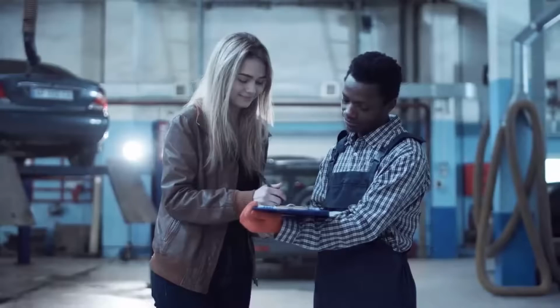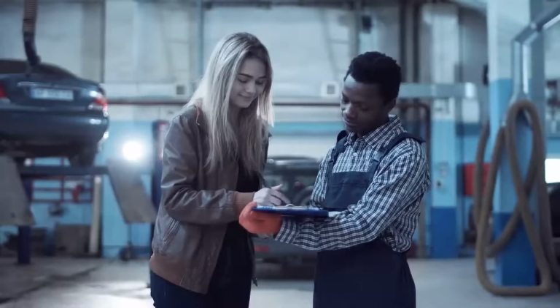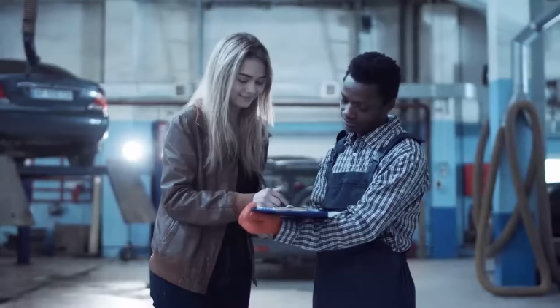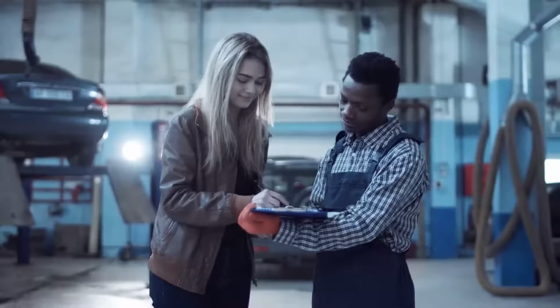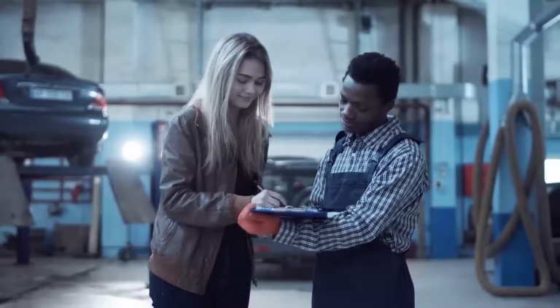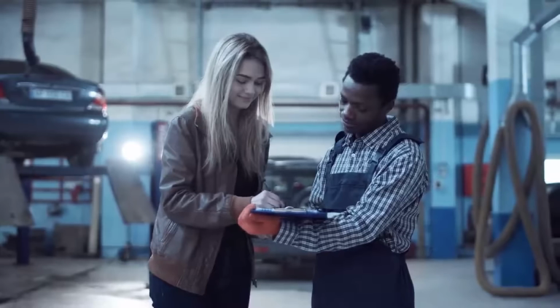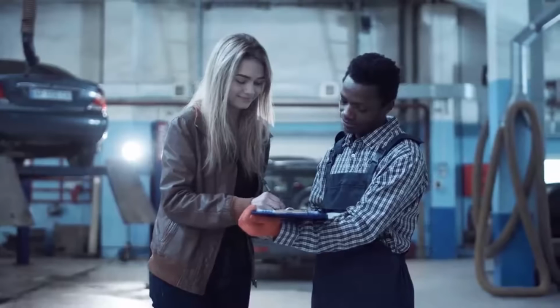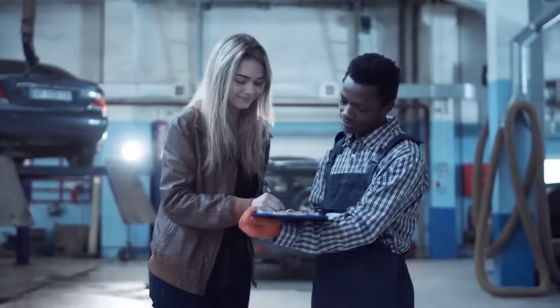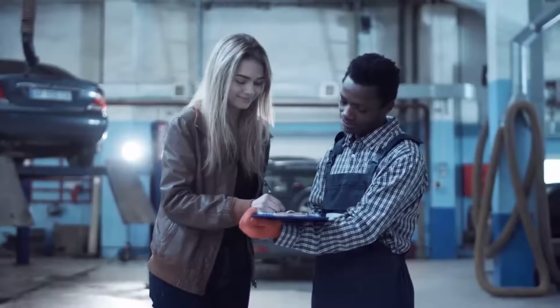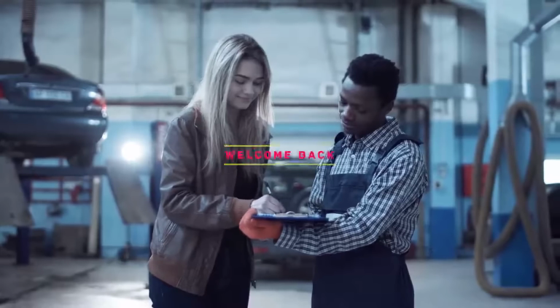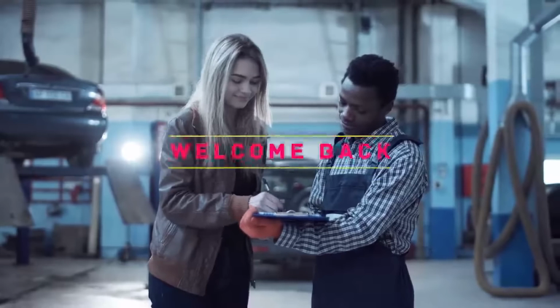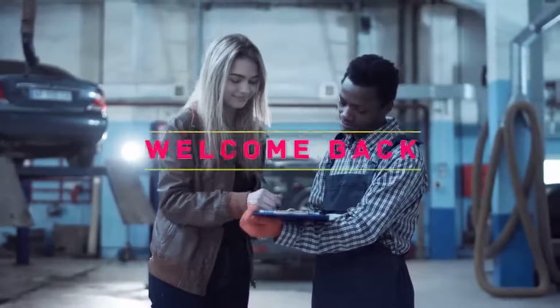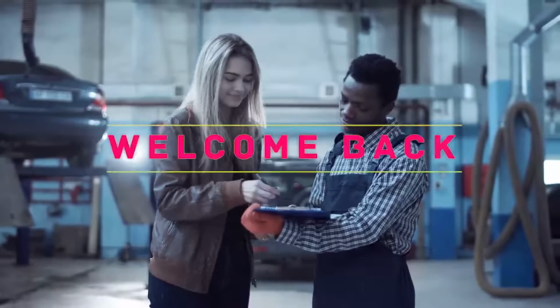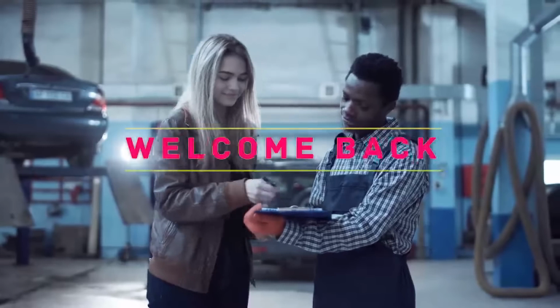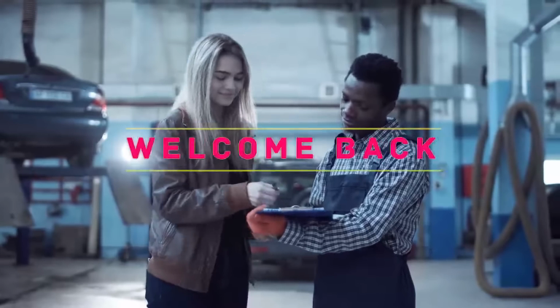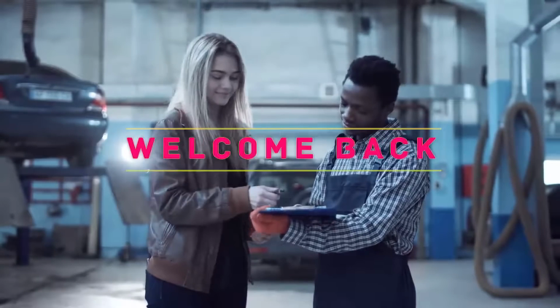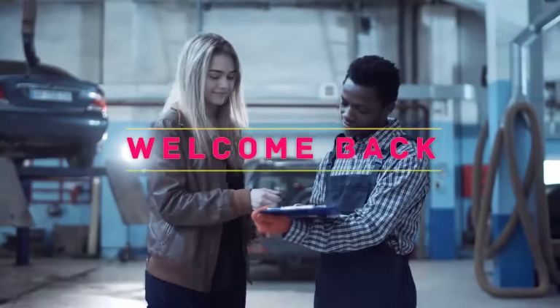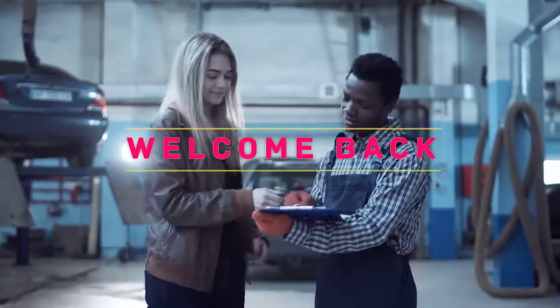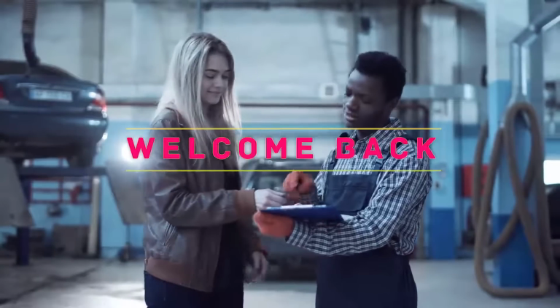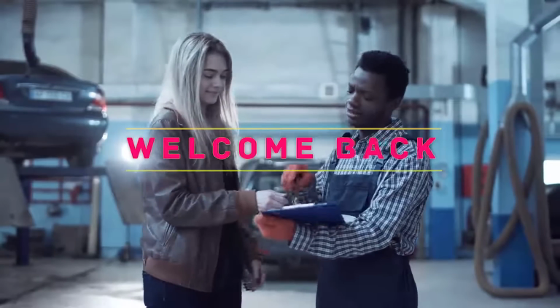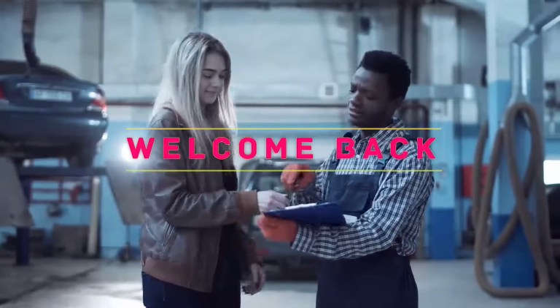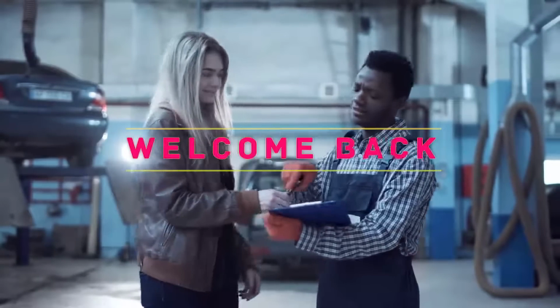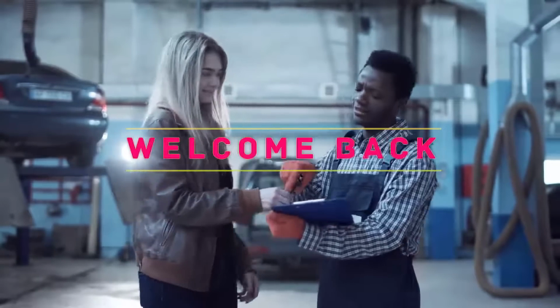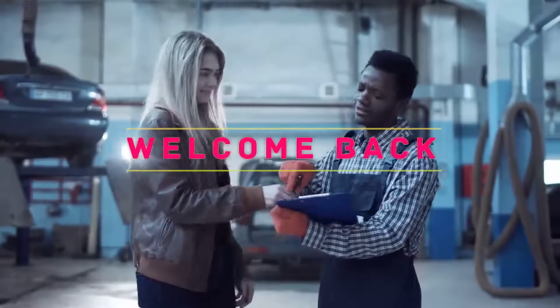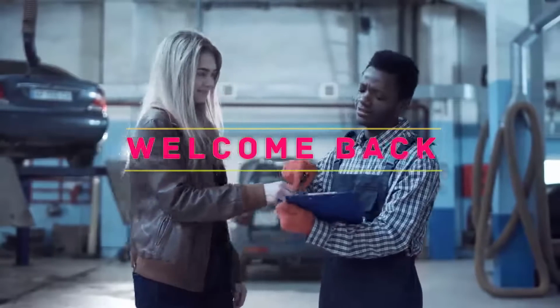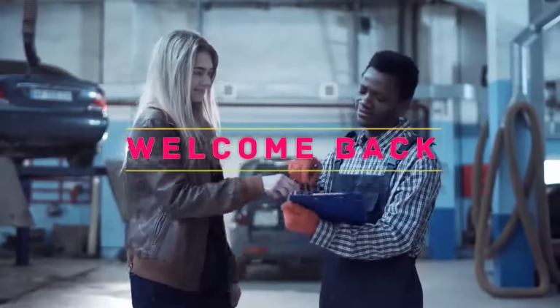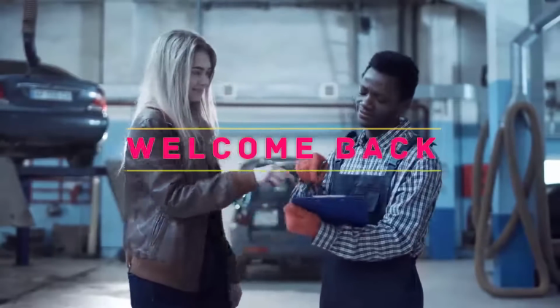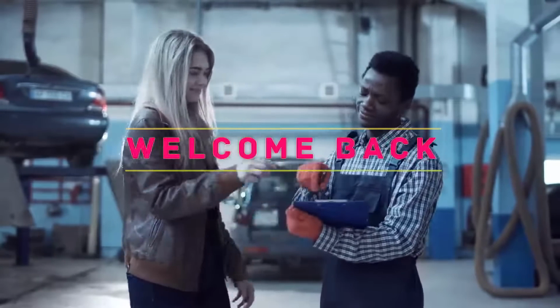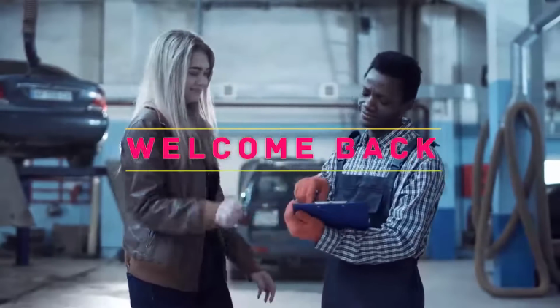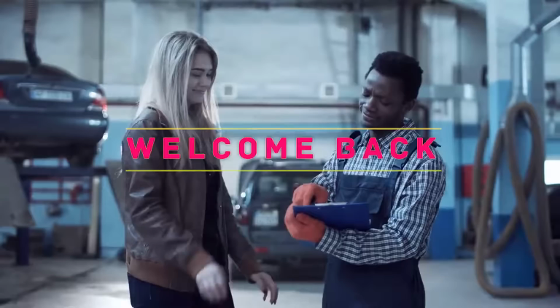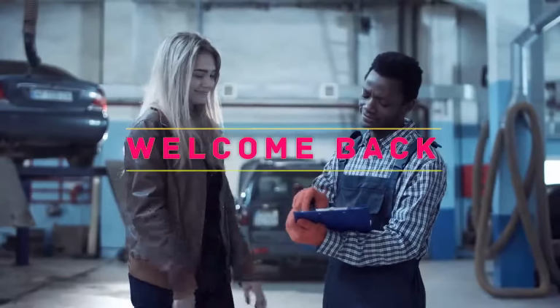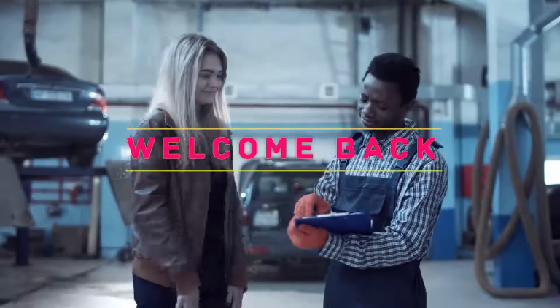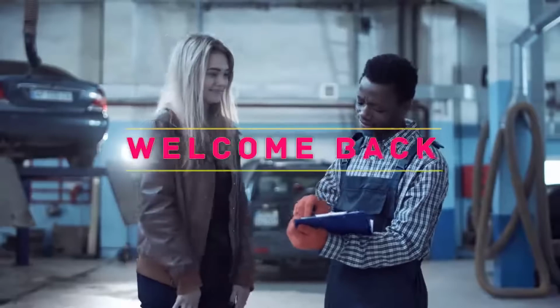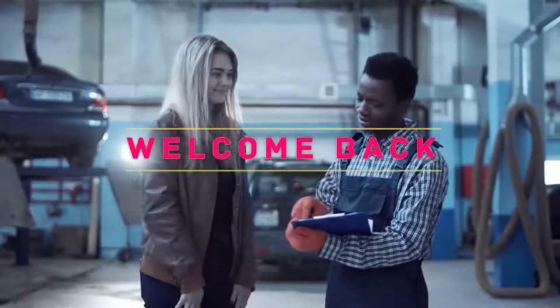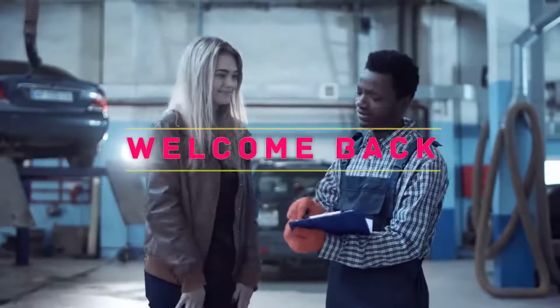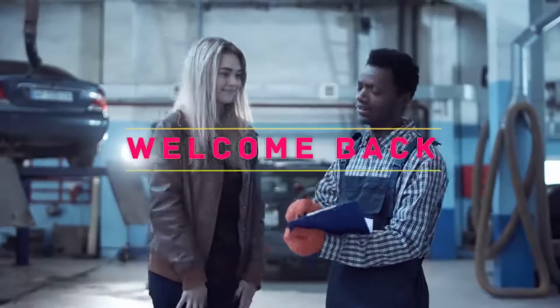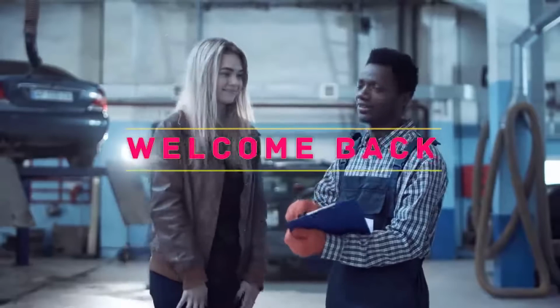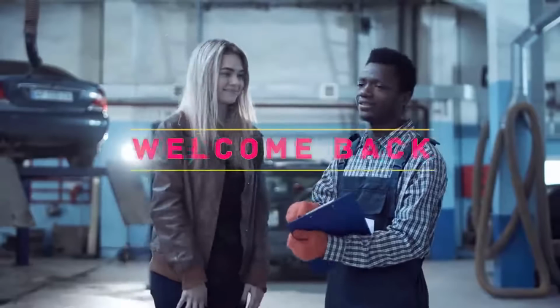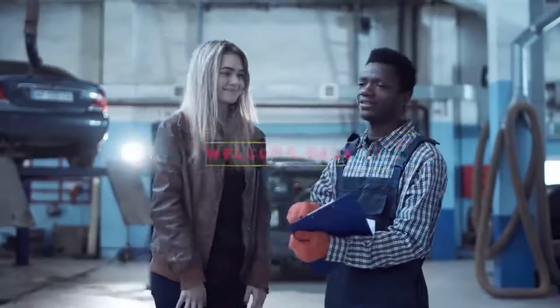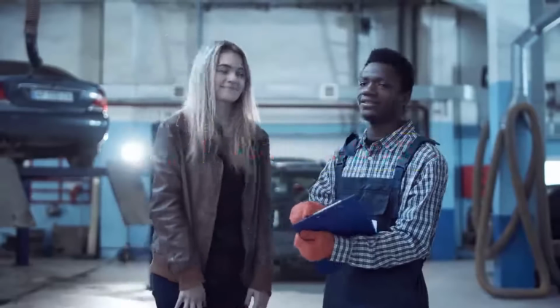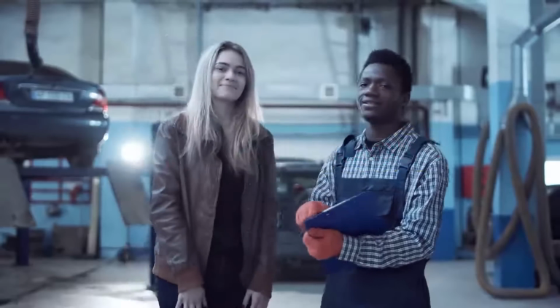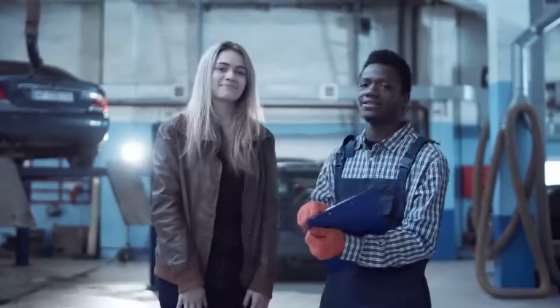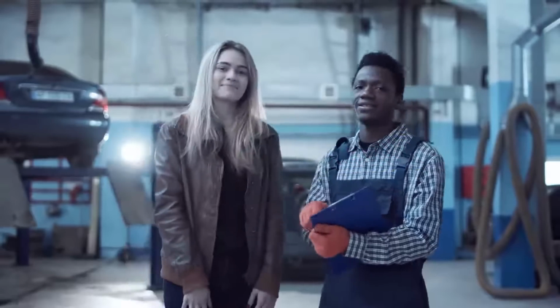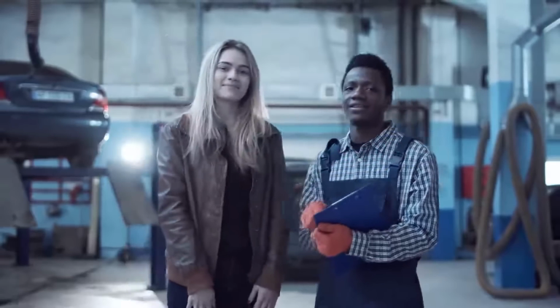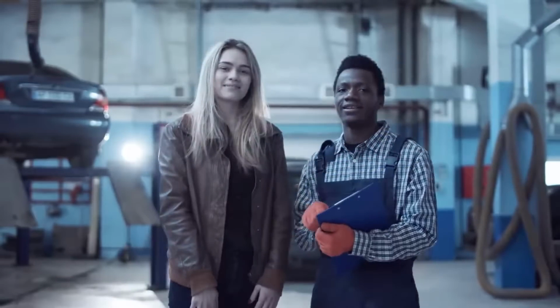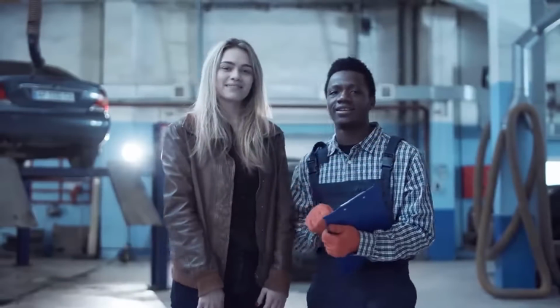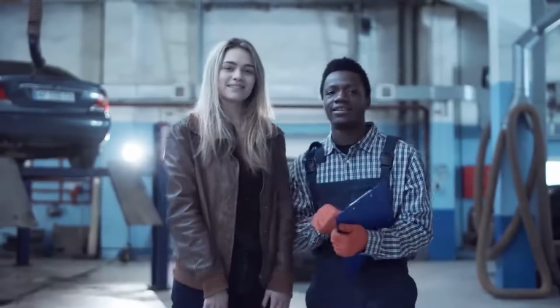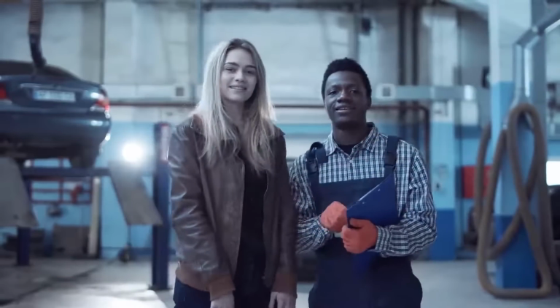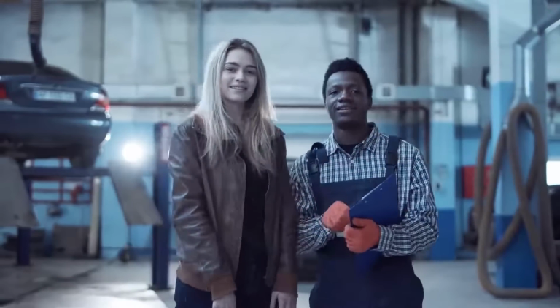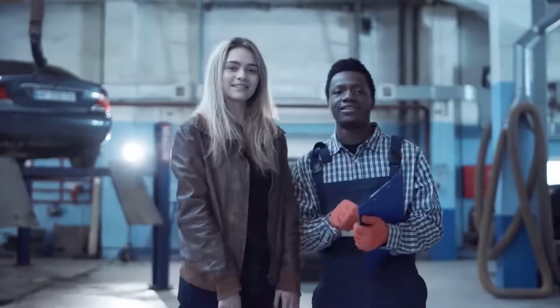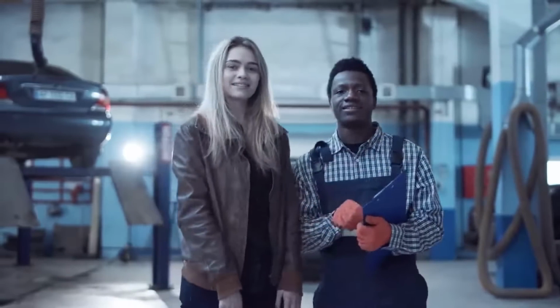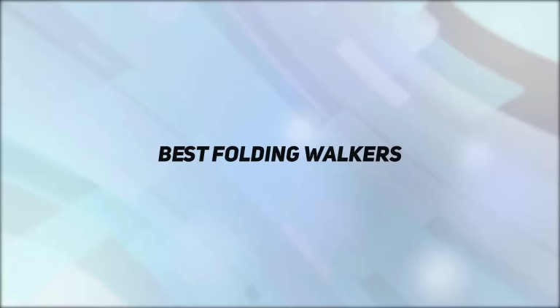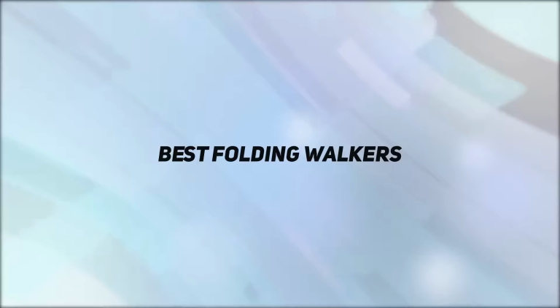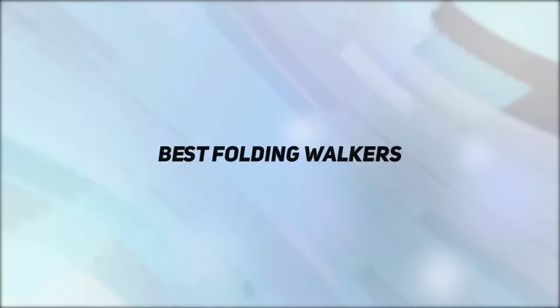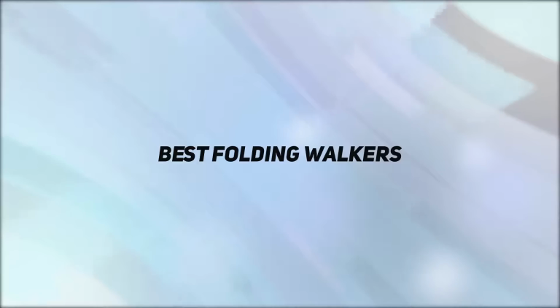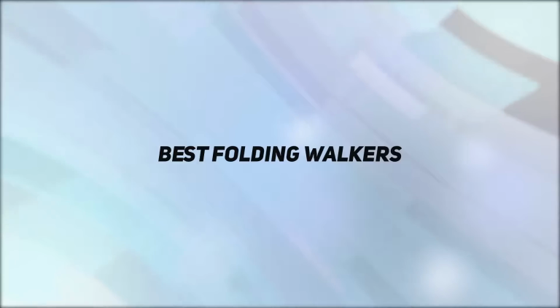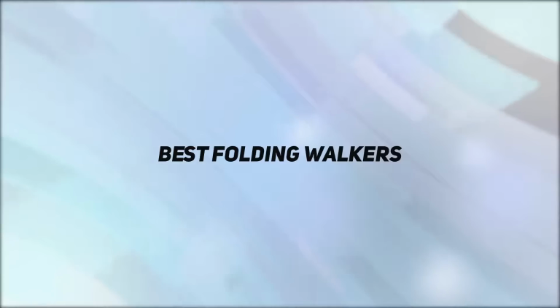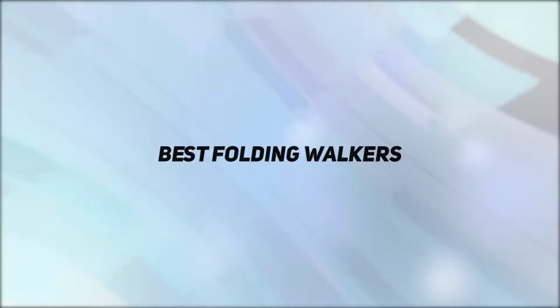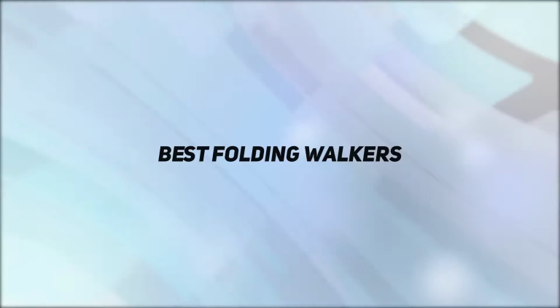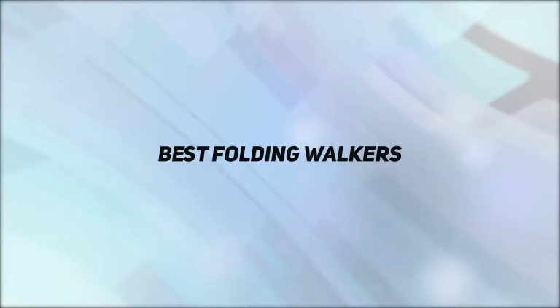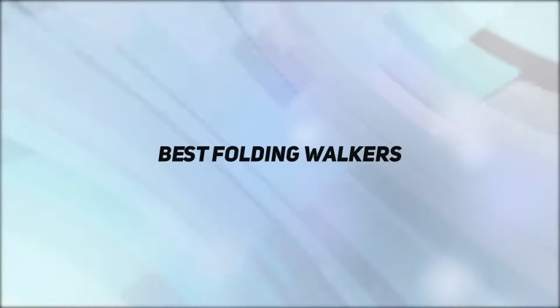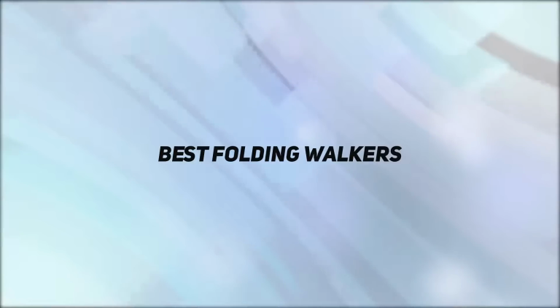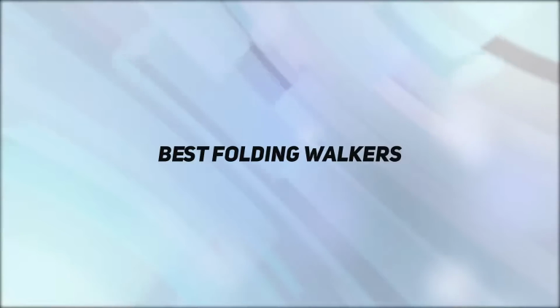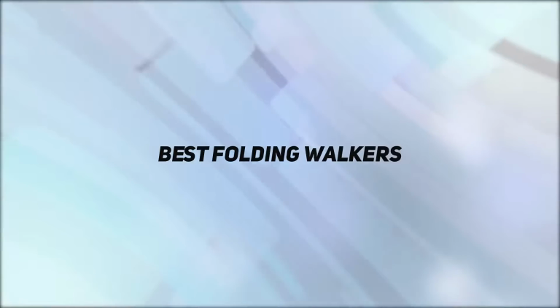Hey, welcome back to my channel. In this video, I'm going to talk about the top 5 best folding walkers.